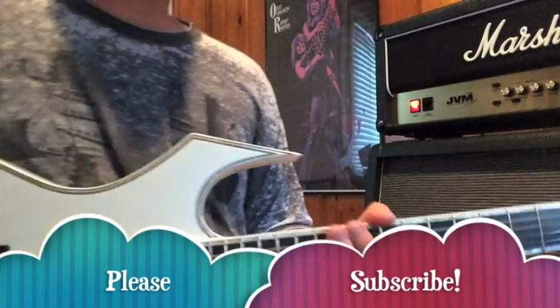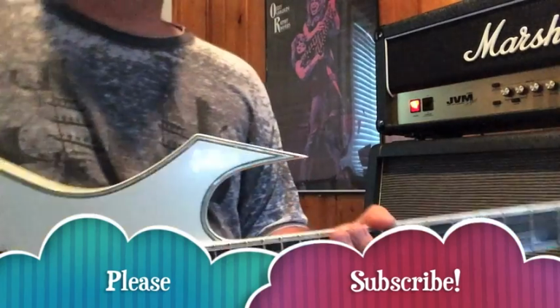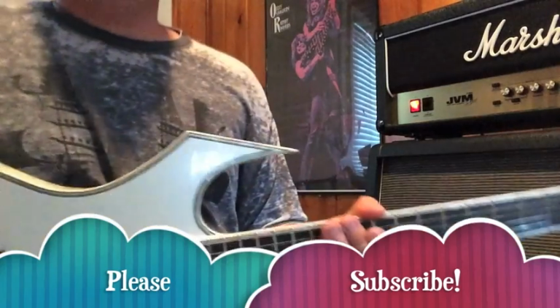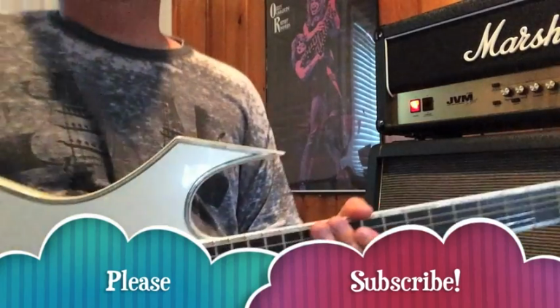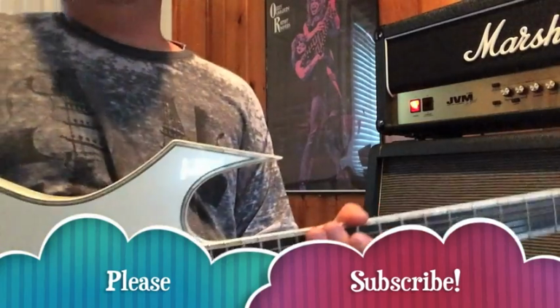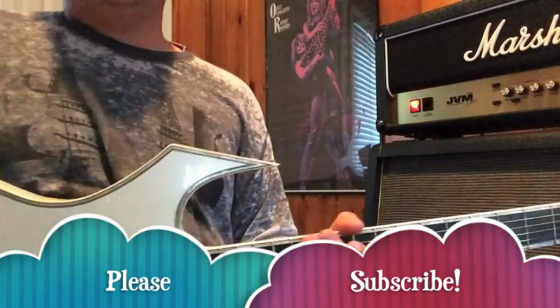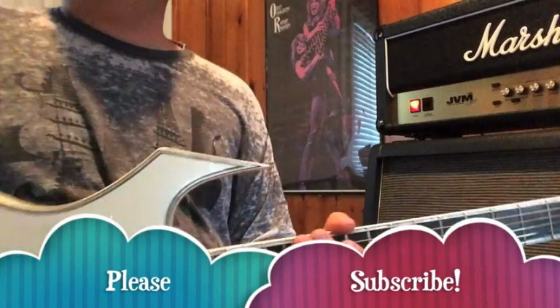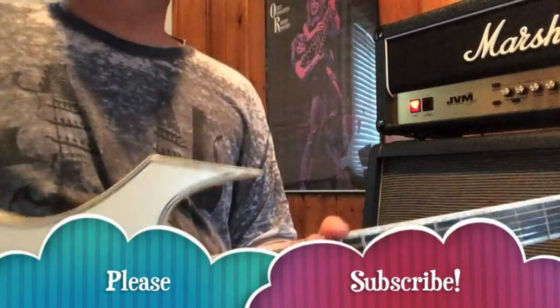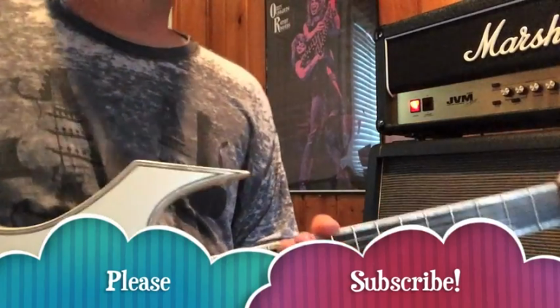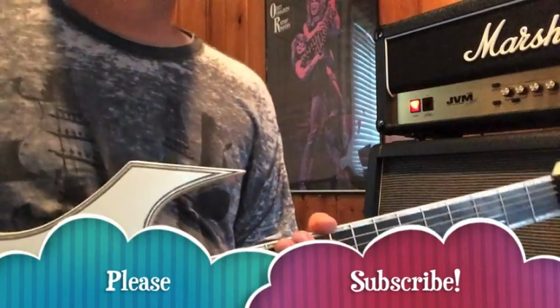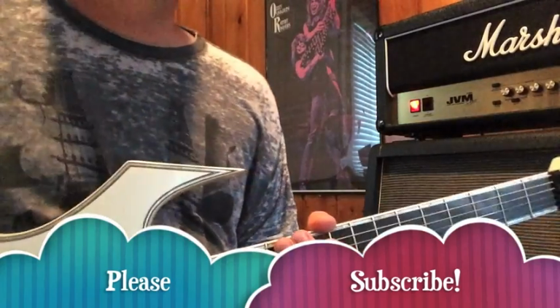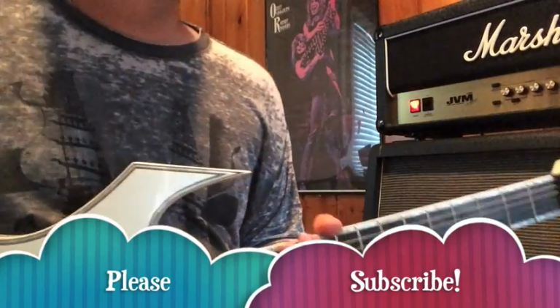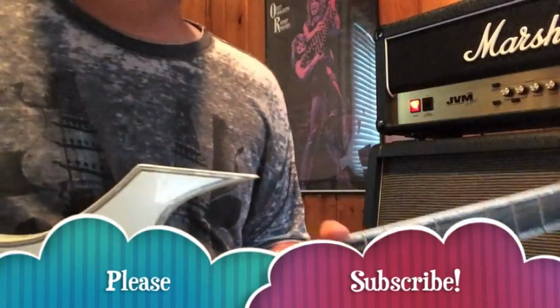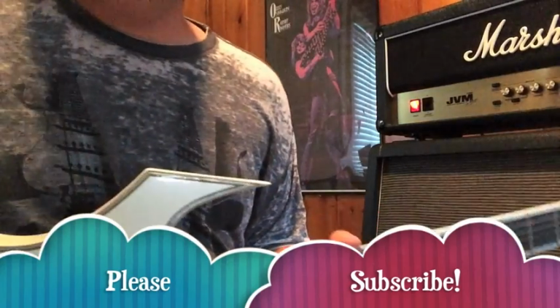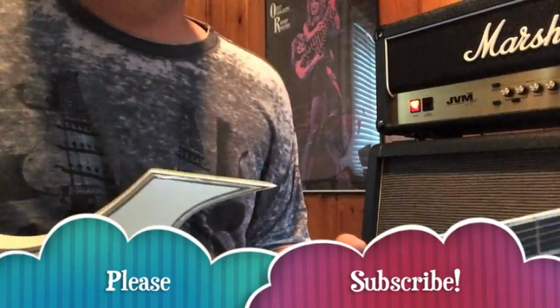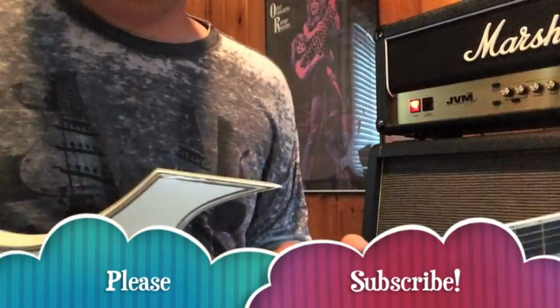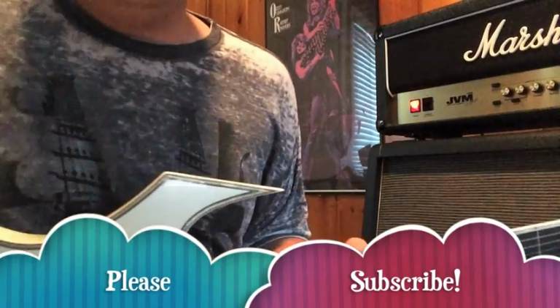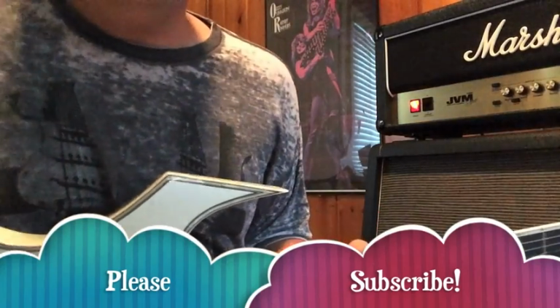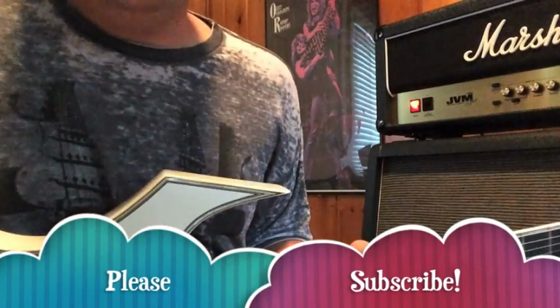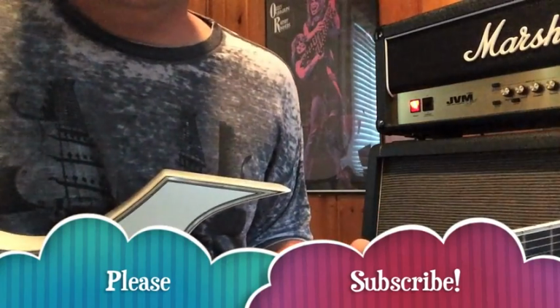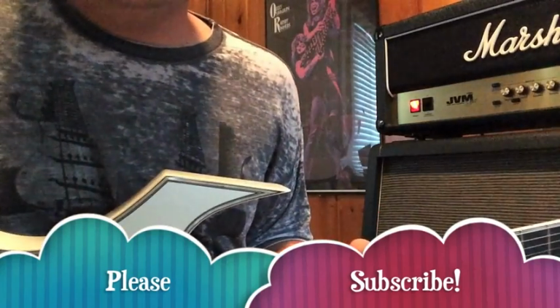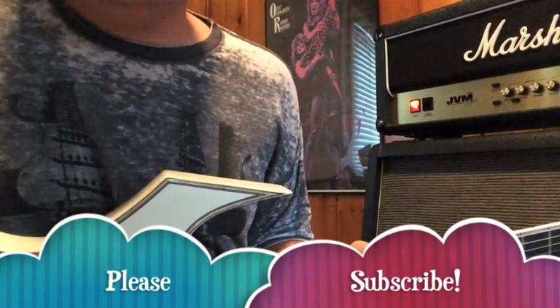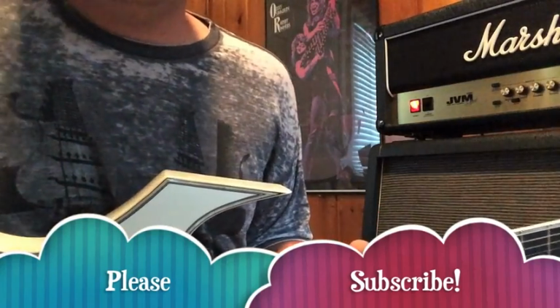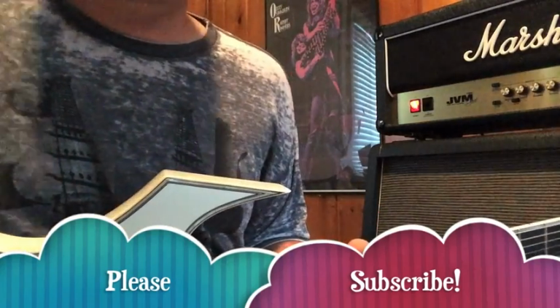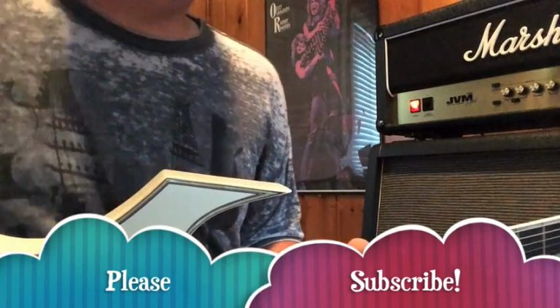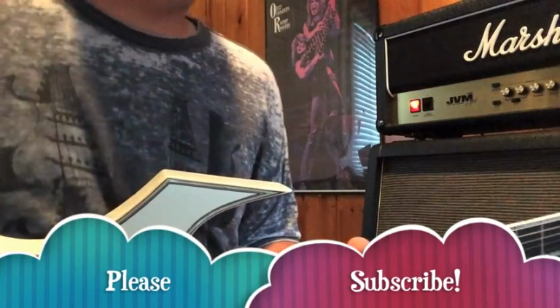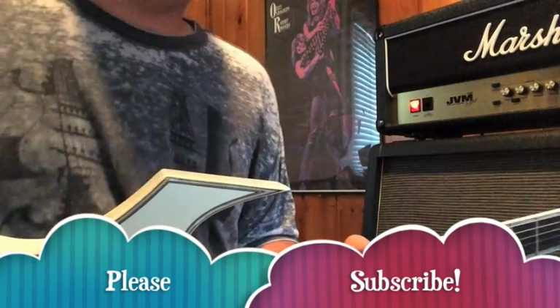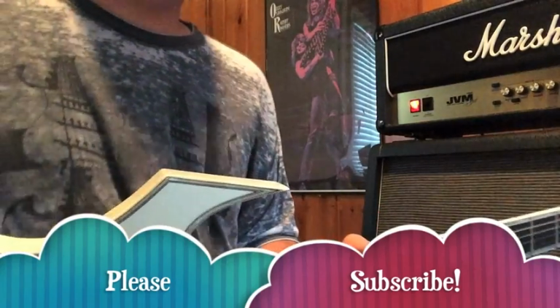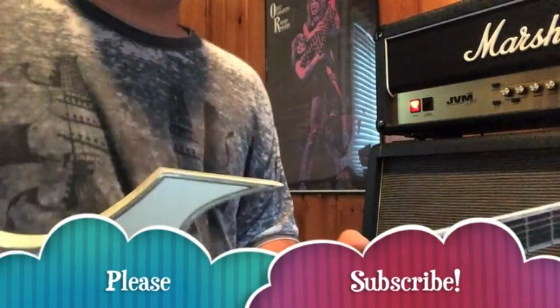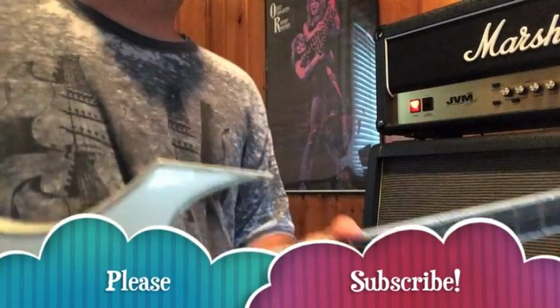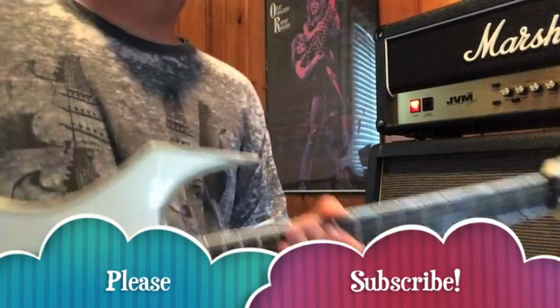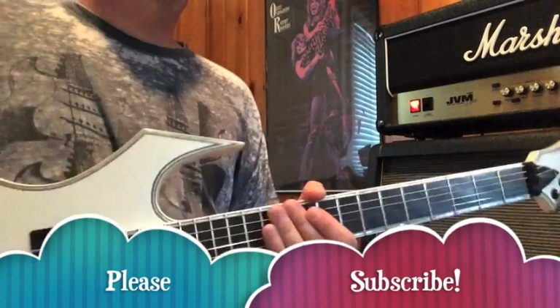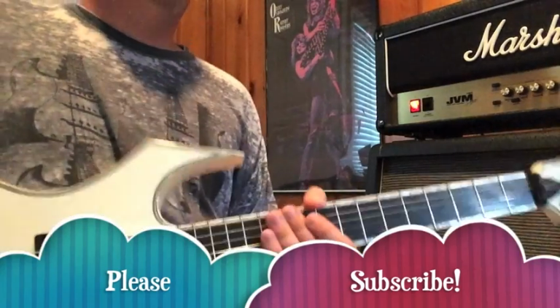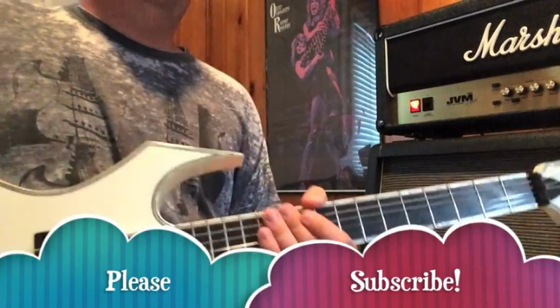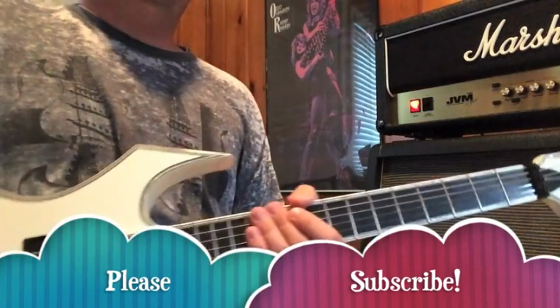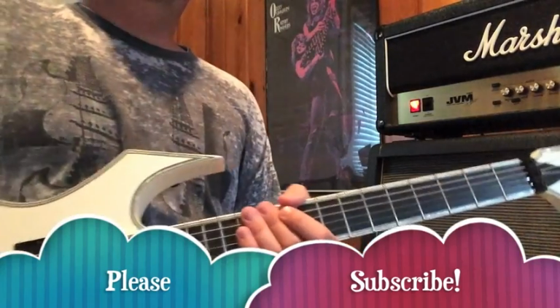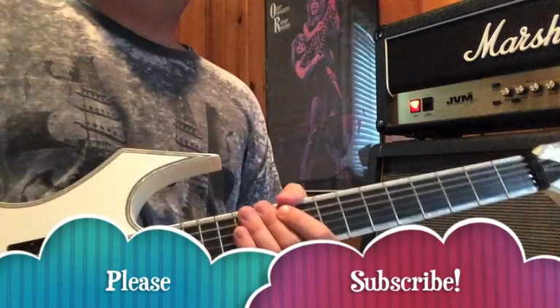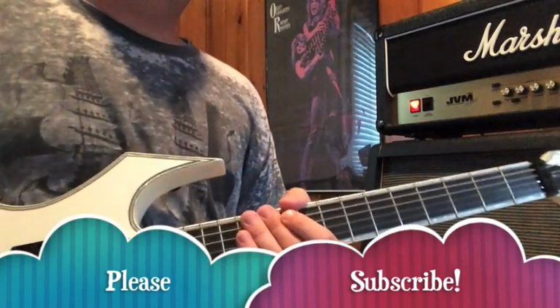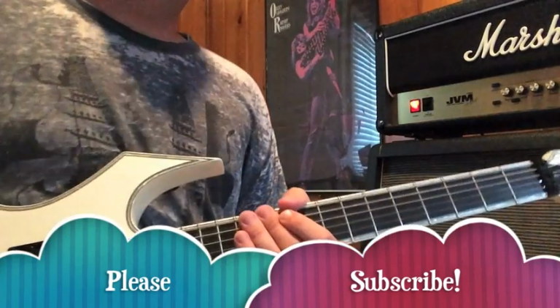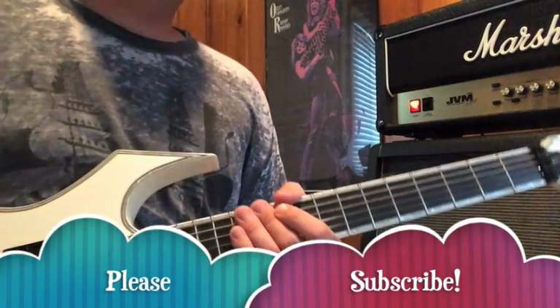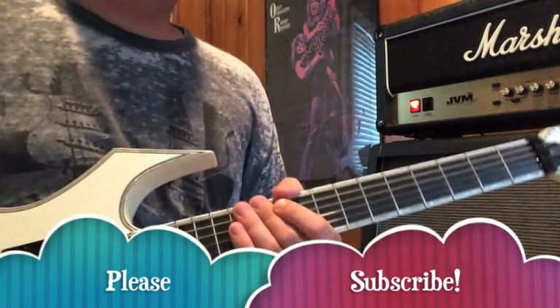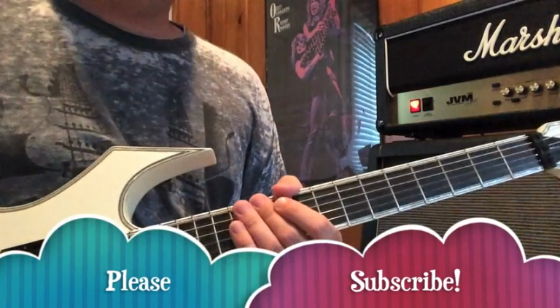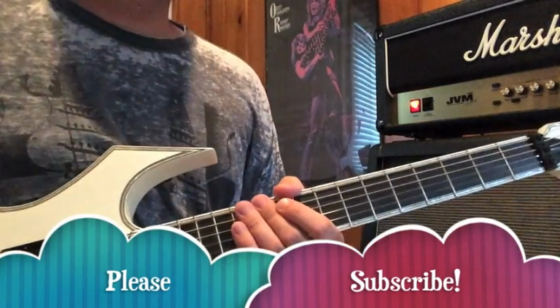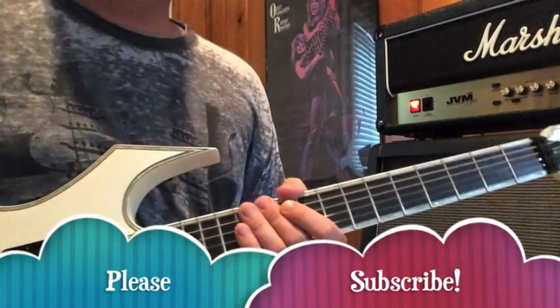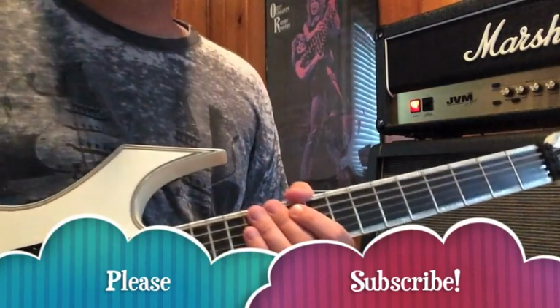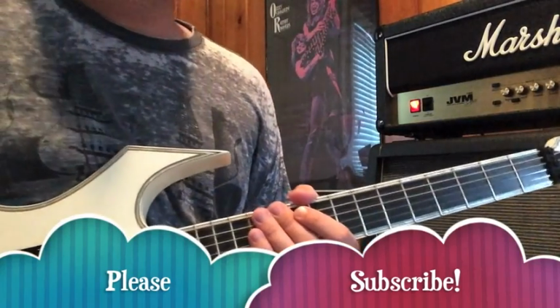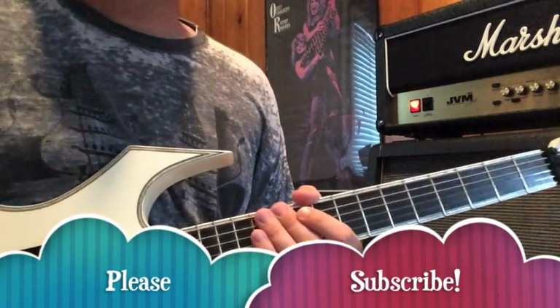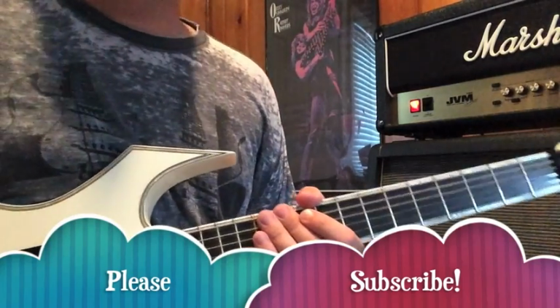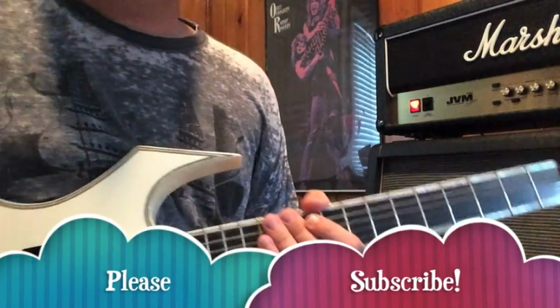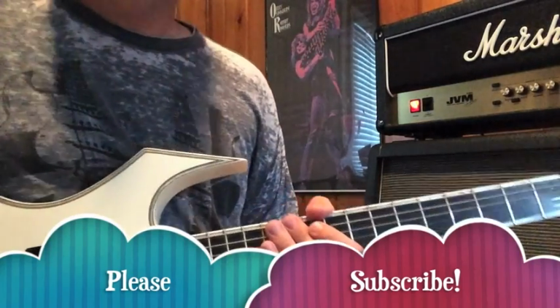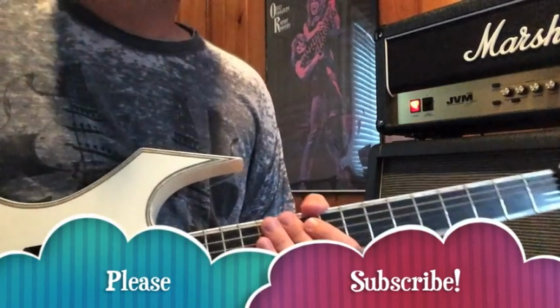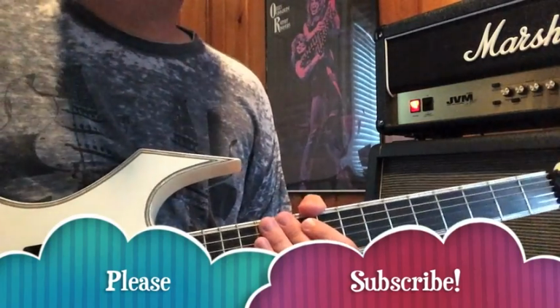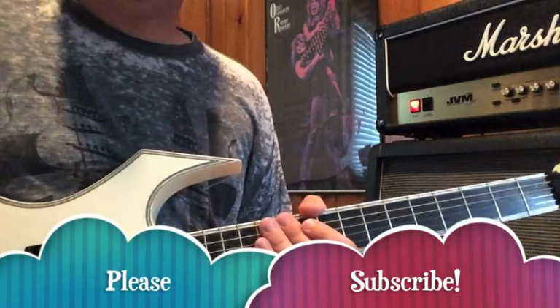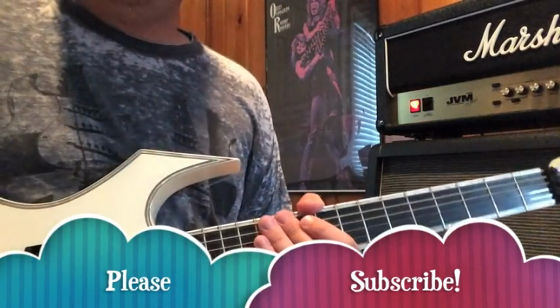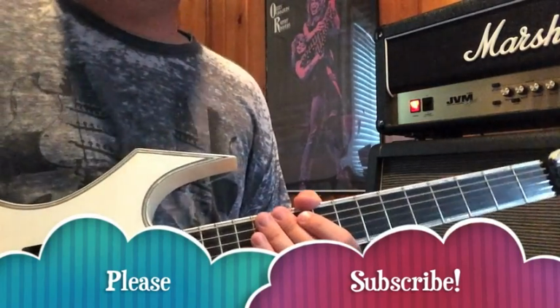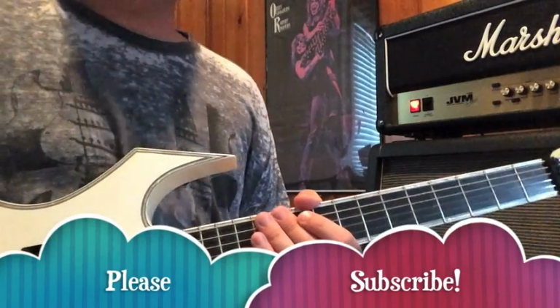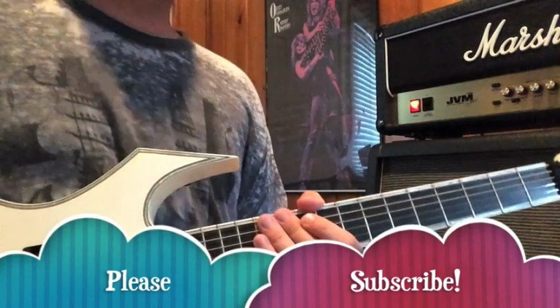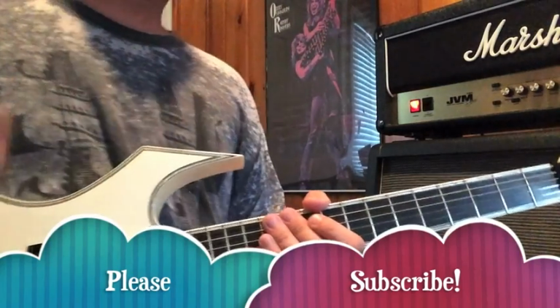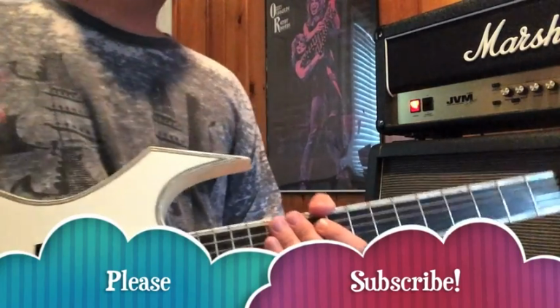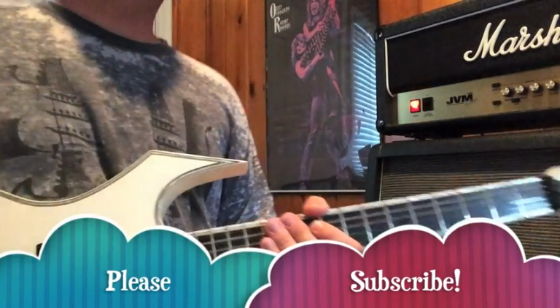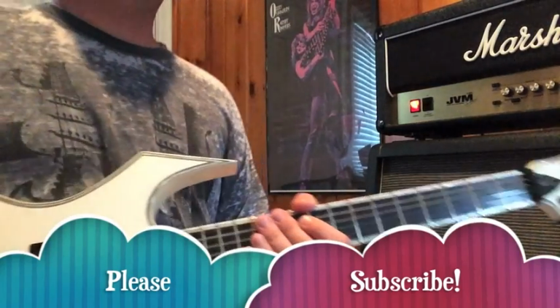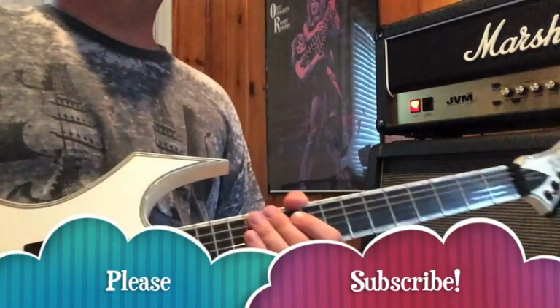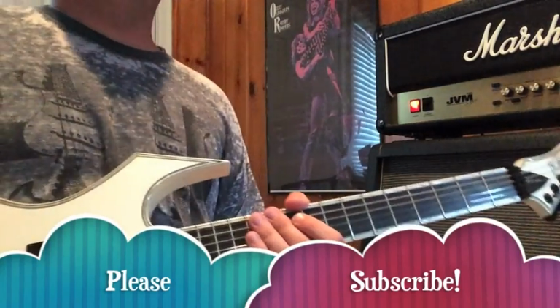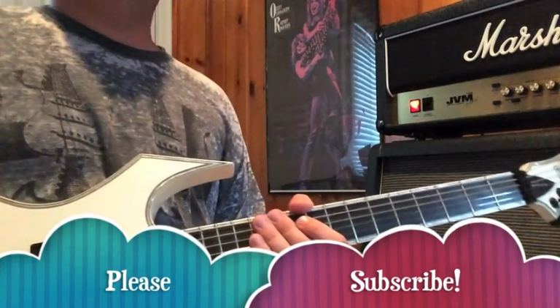And there you have it, the way I play Girls, Girls, Girls. I hope that helps you out. If you dig it, please subscribe. And thank you for watching.